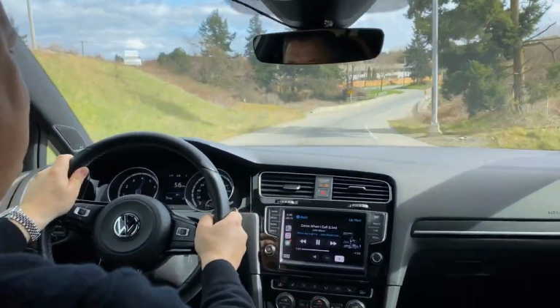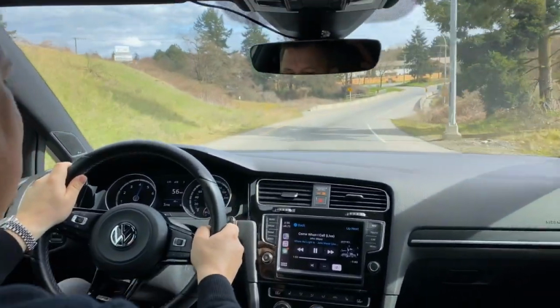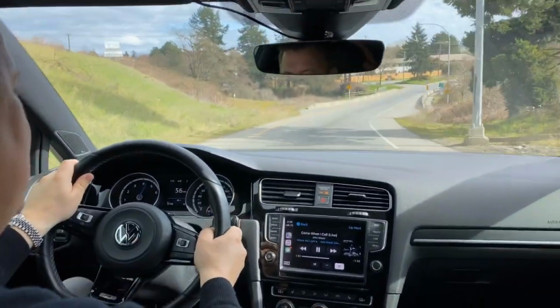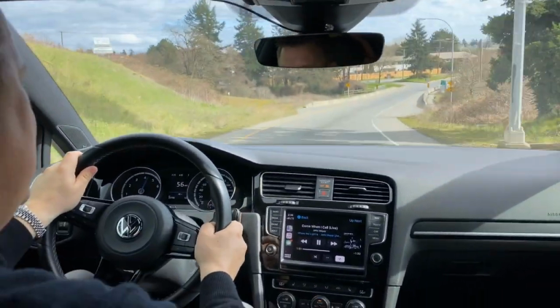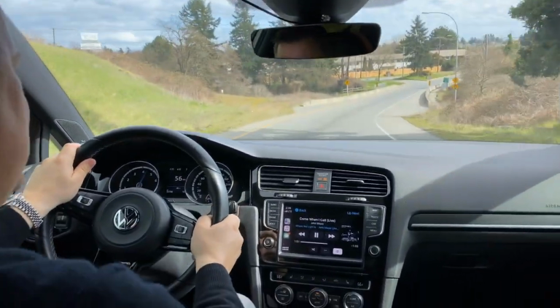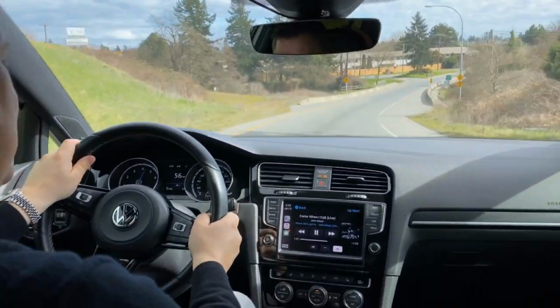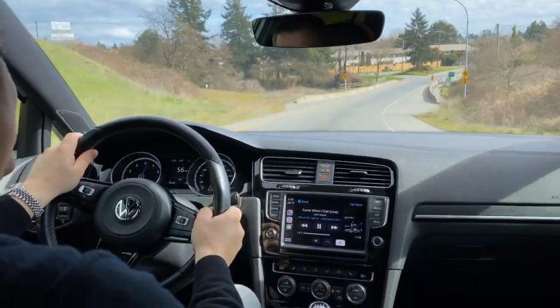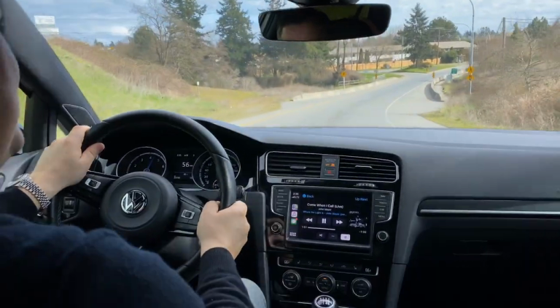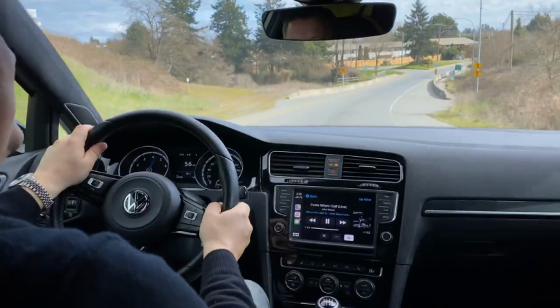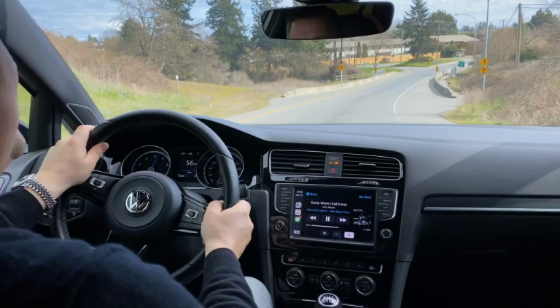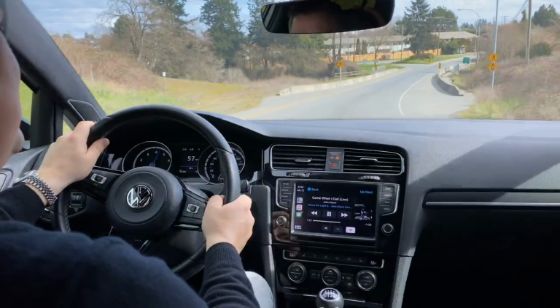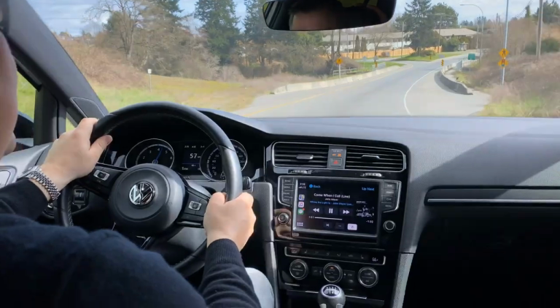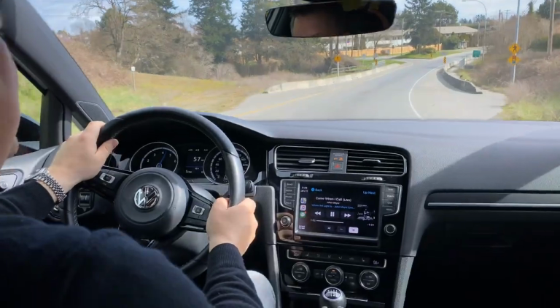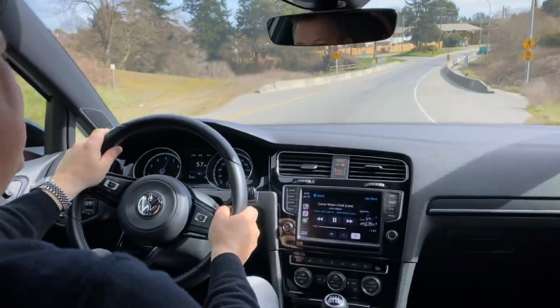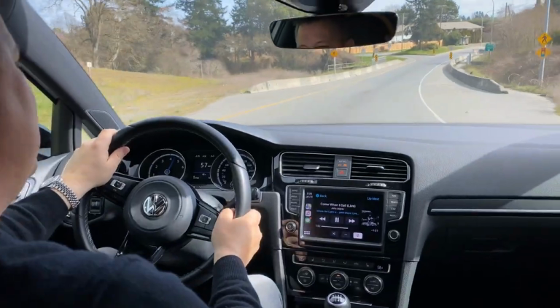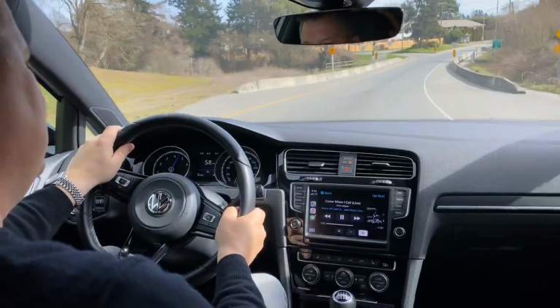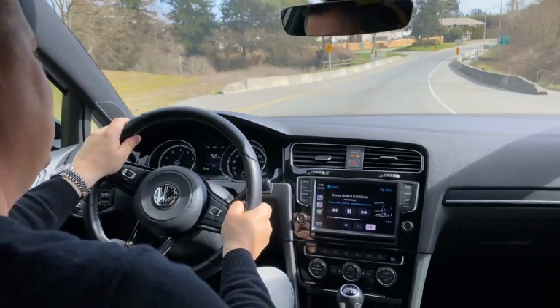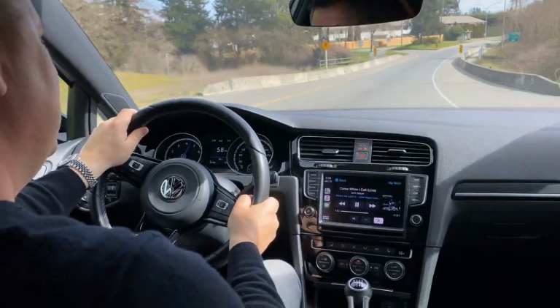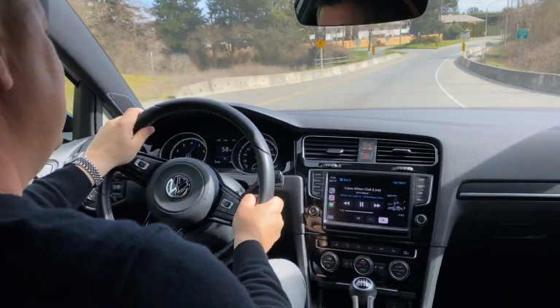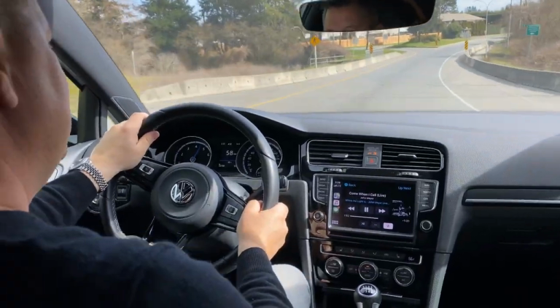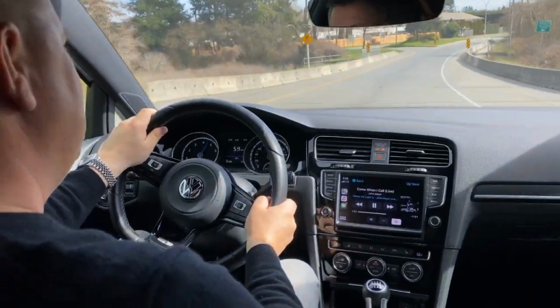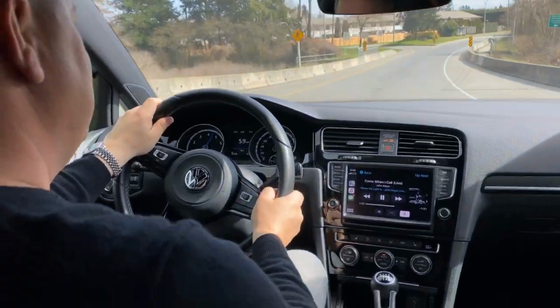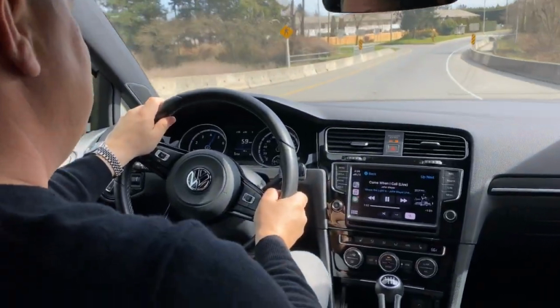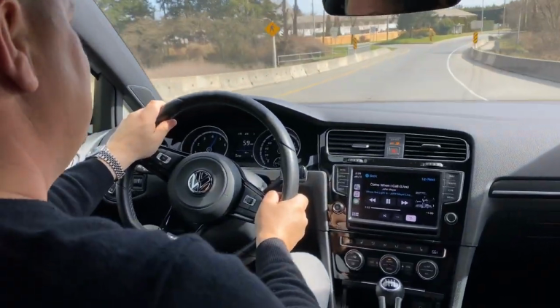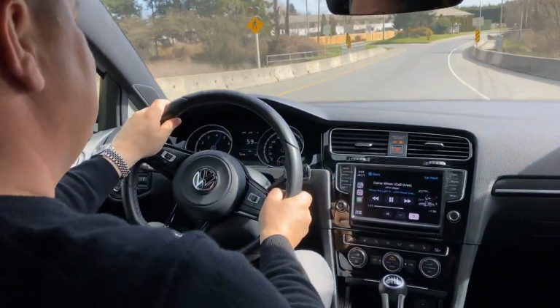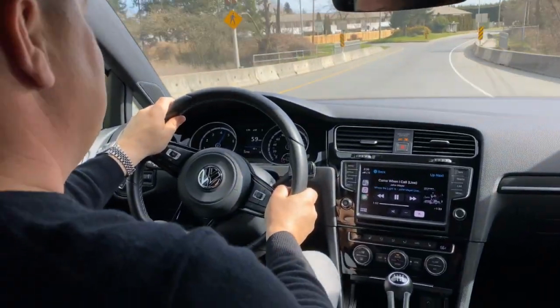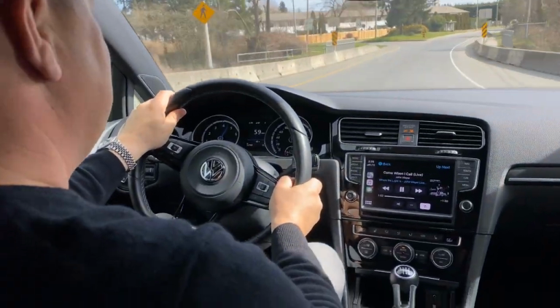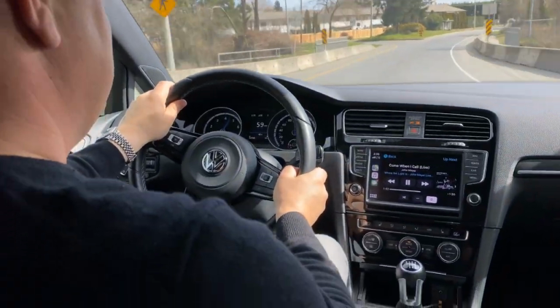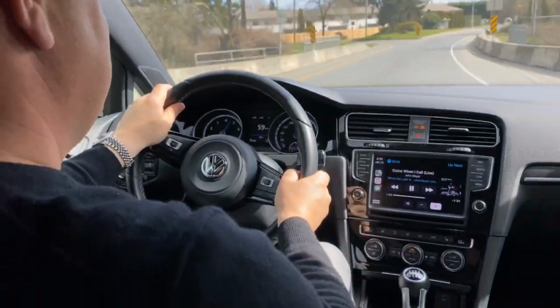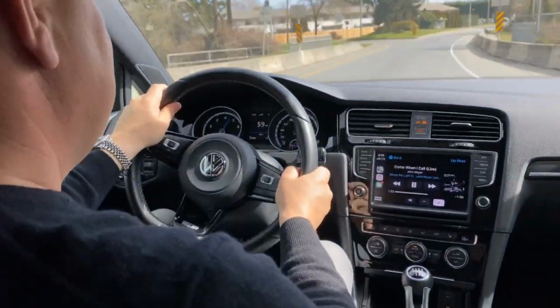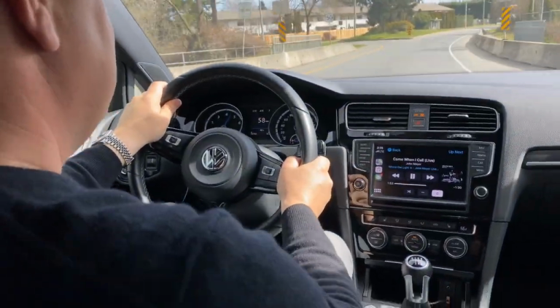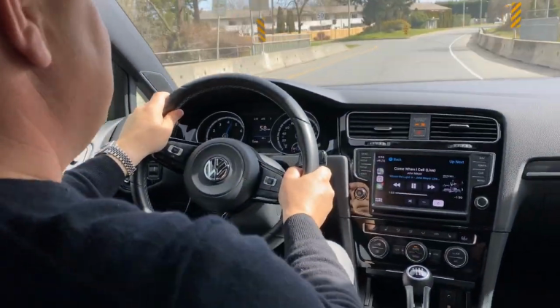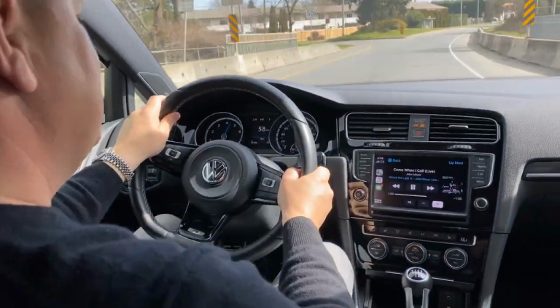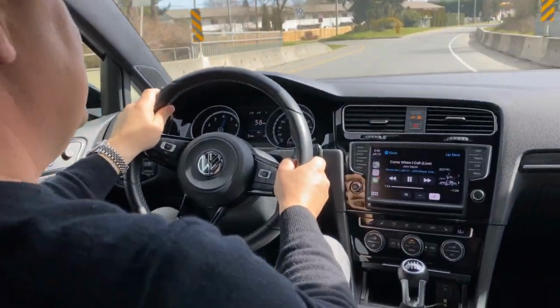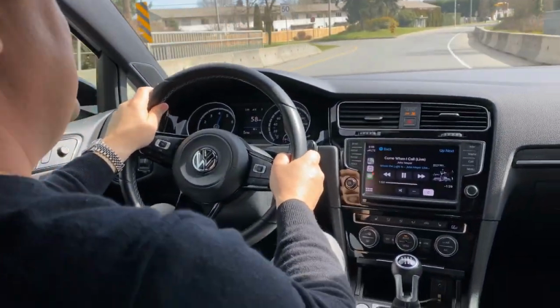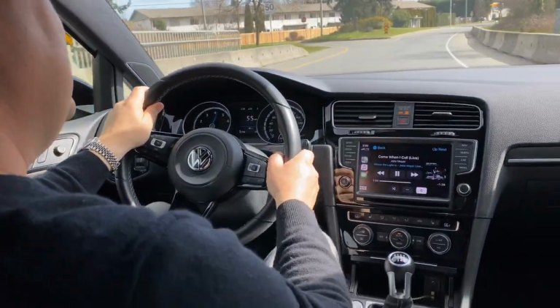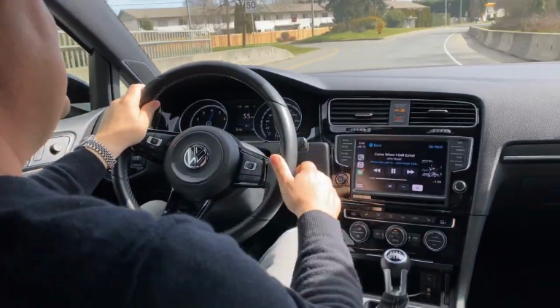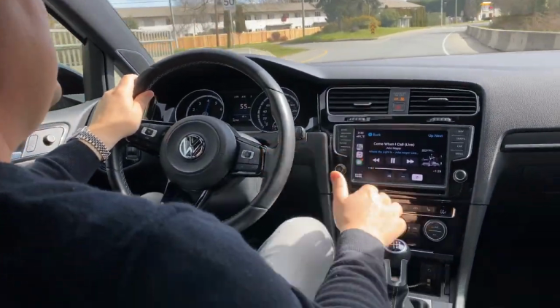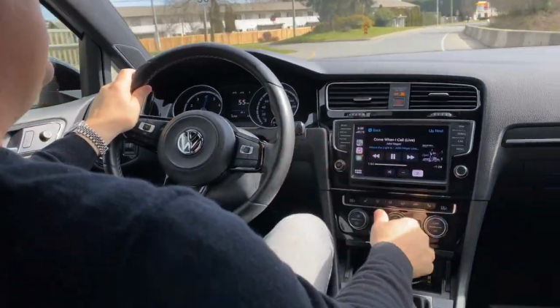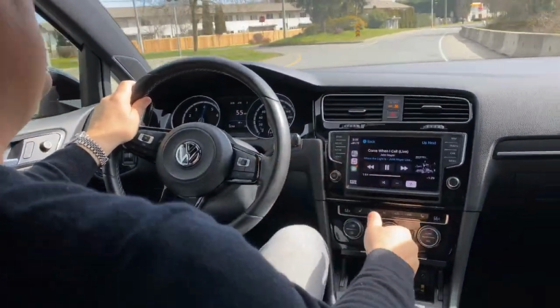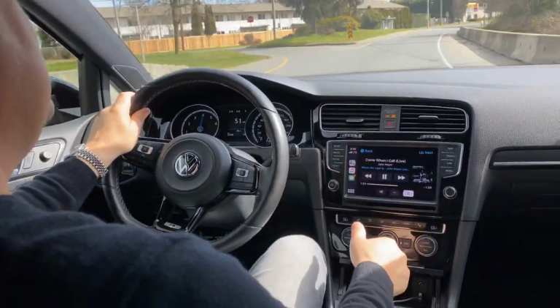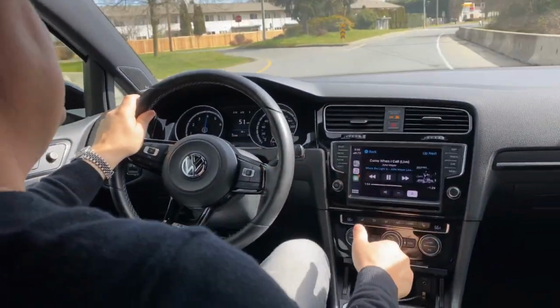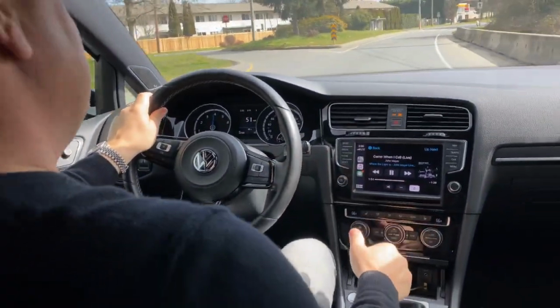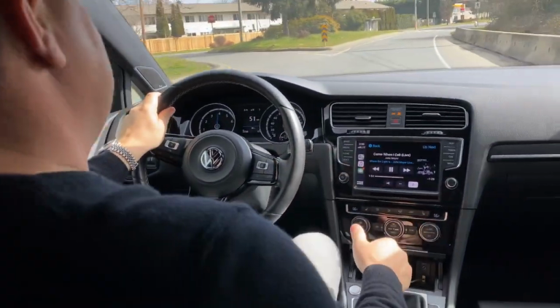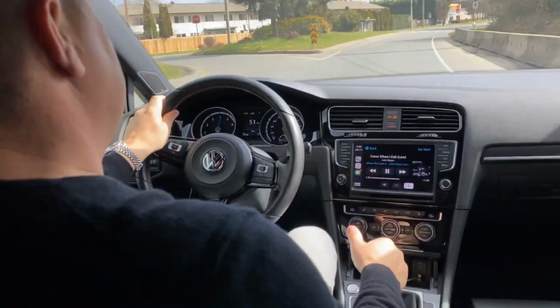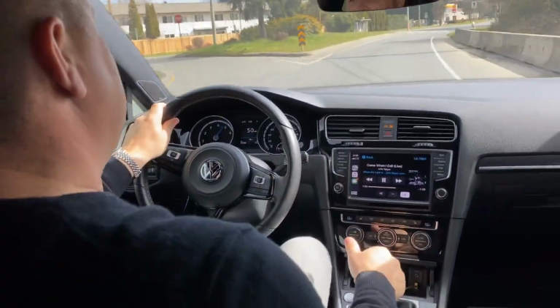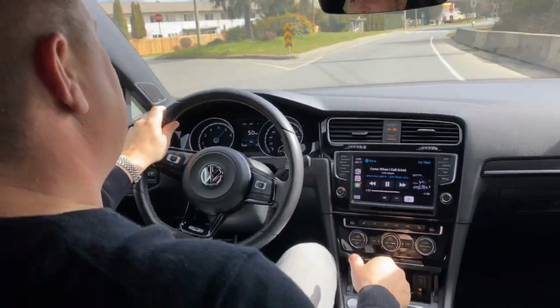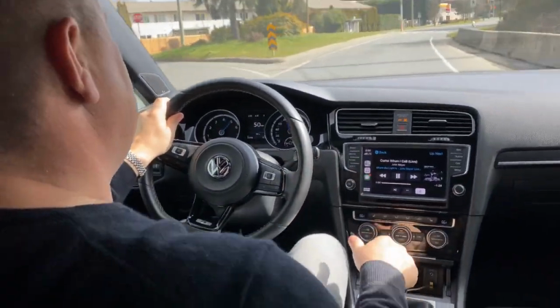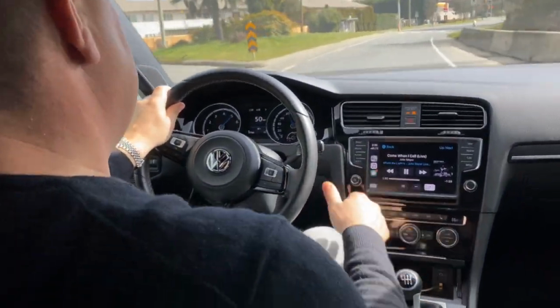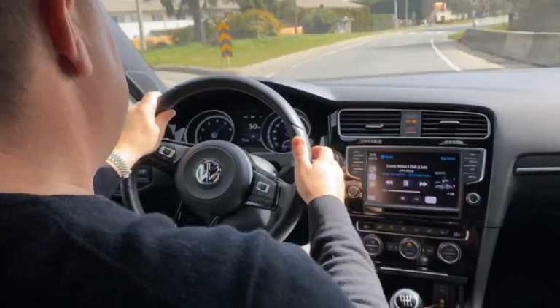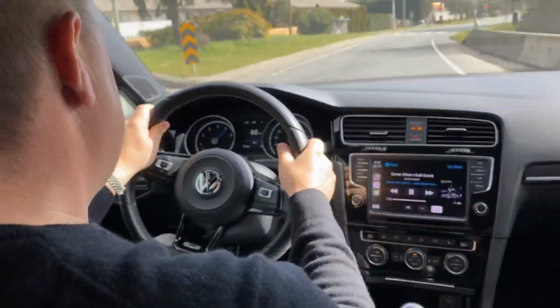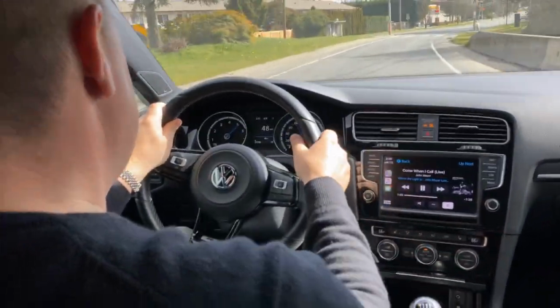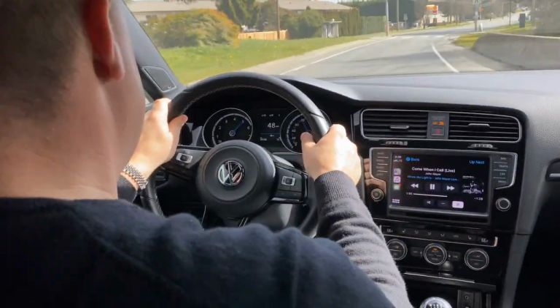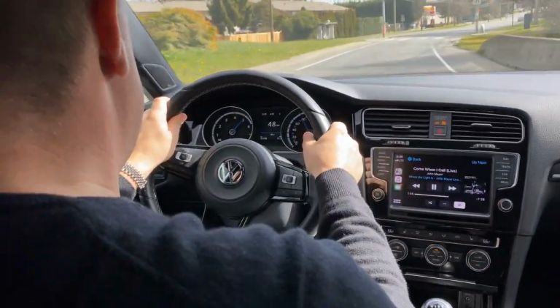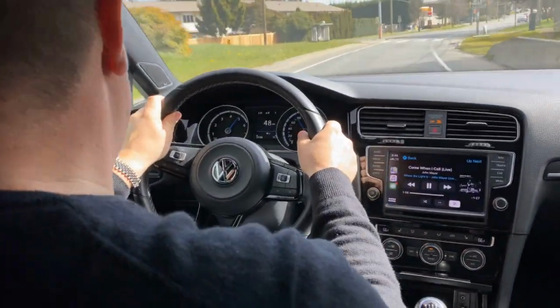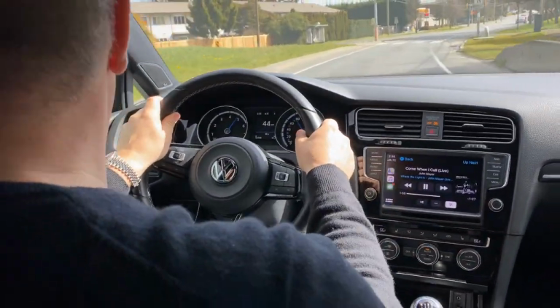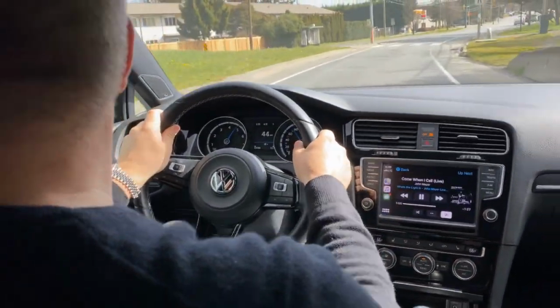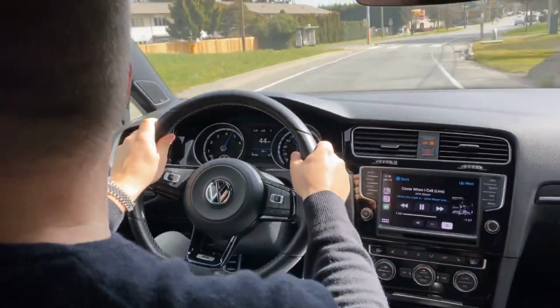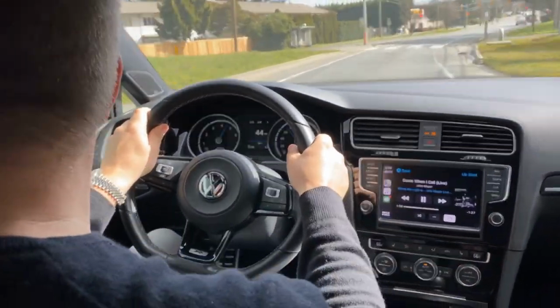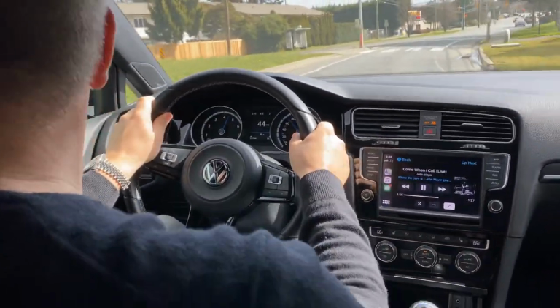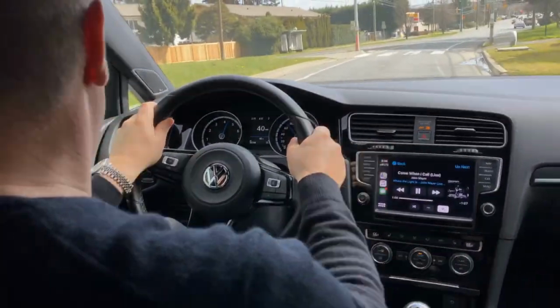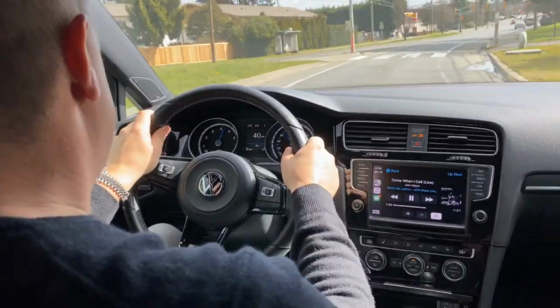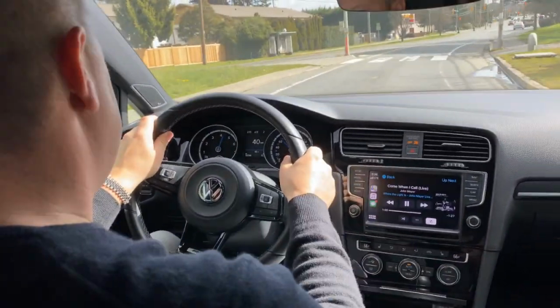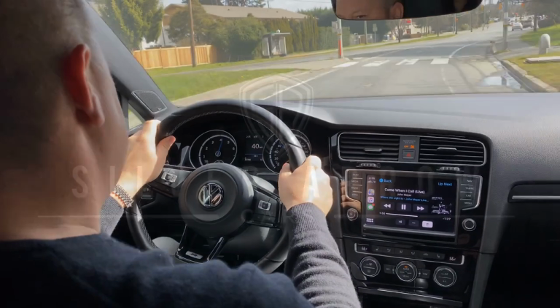It's so fun to drive. Good luck bidding everybody, and see you next video.